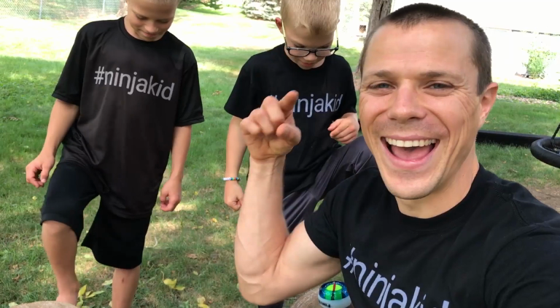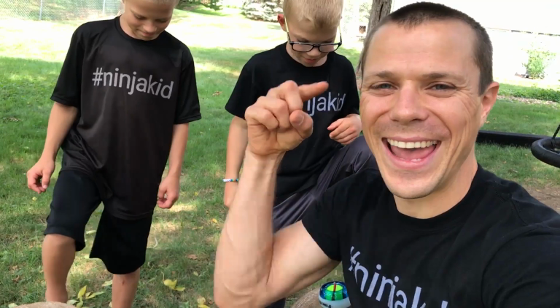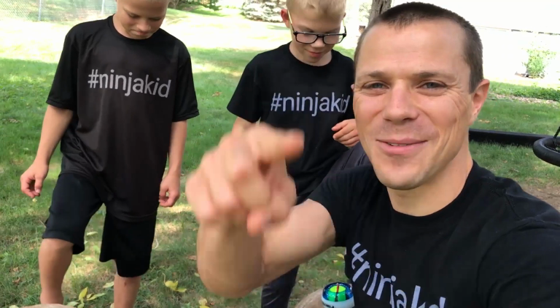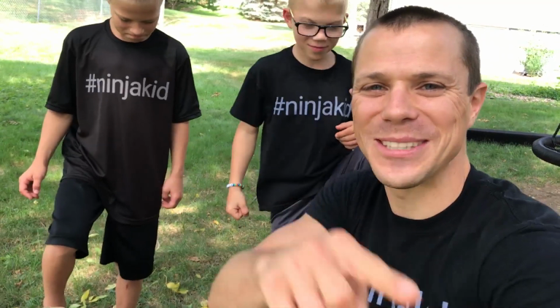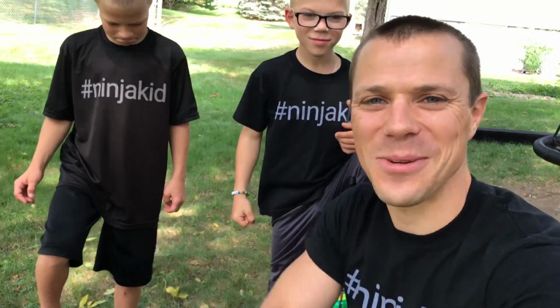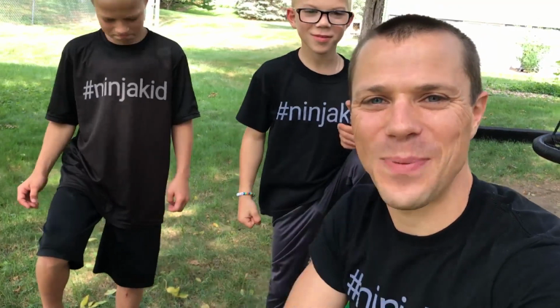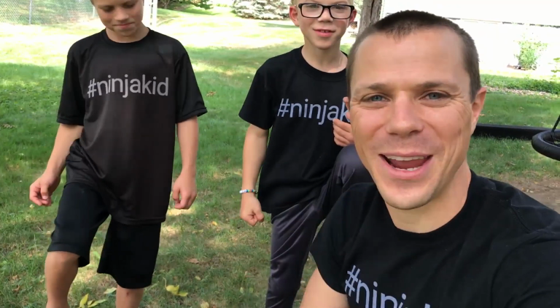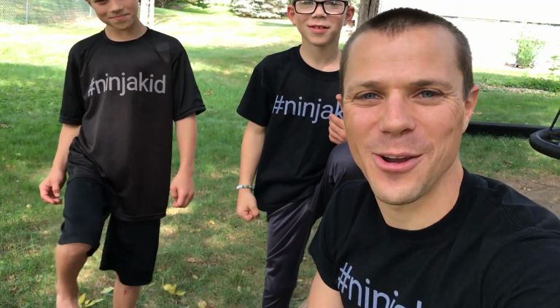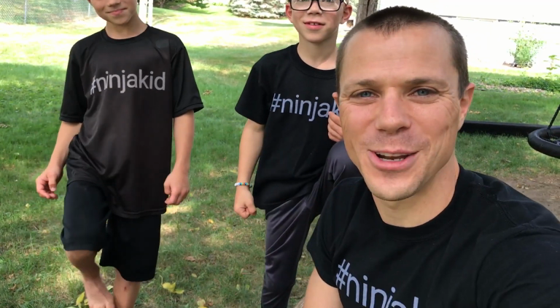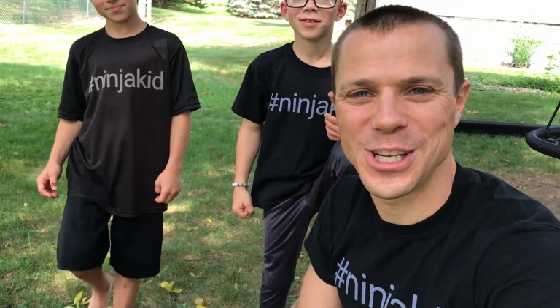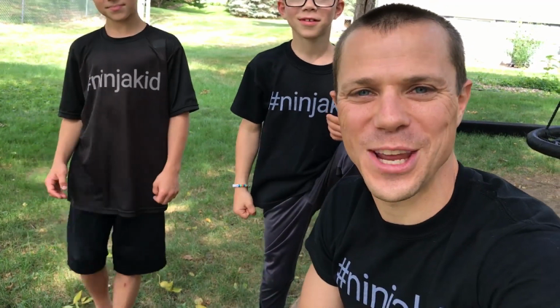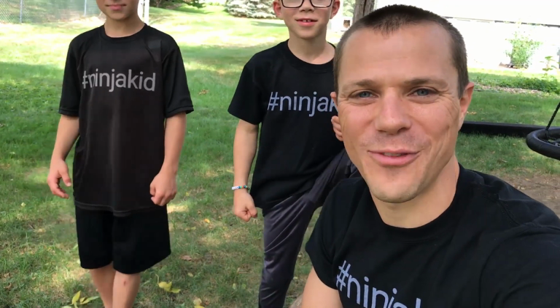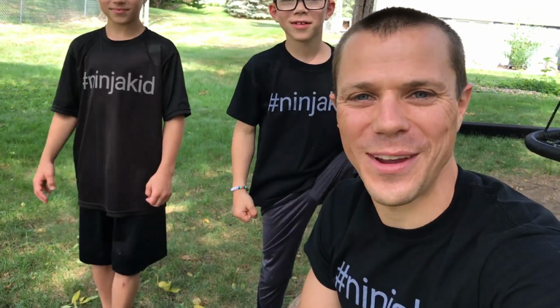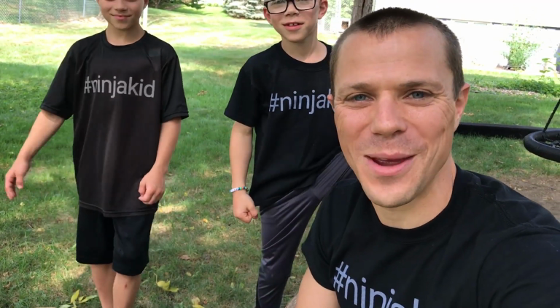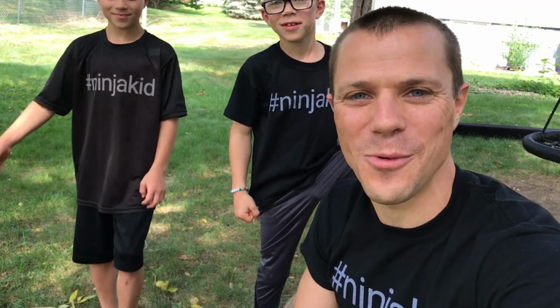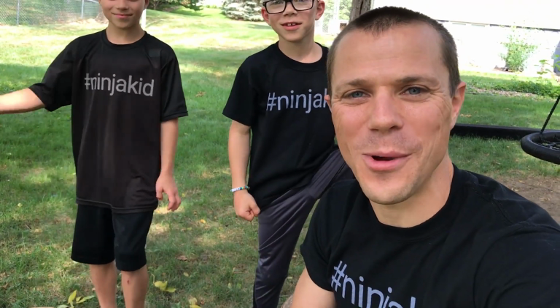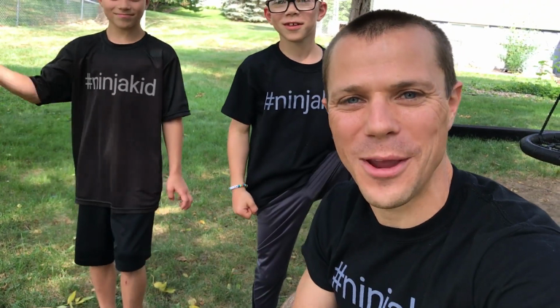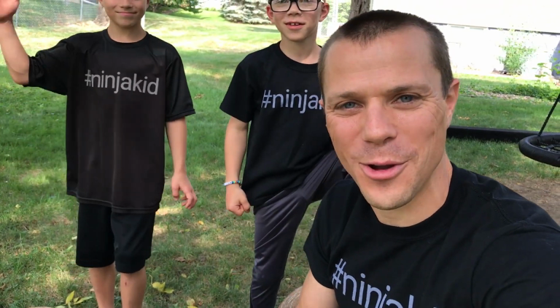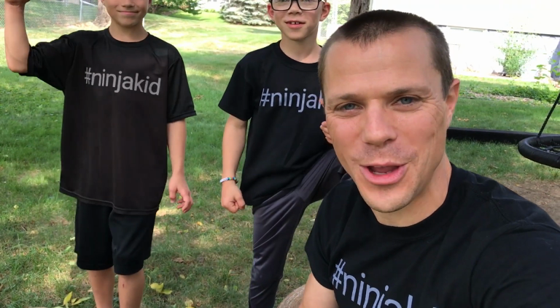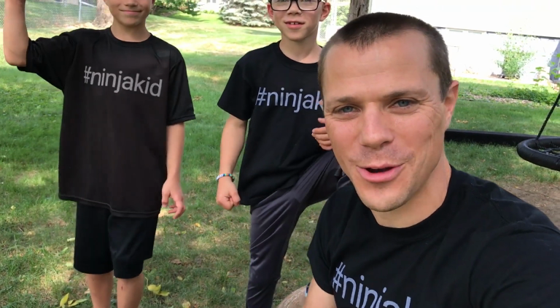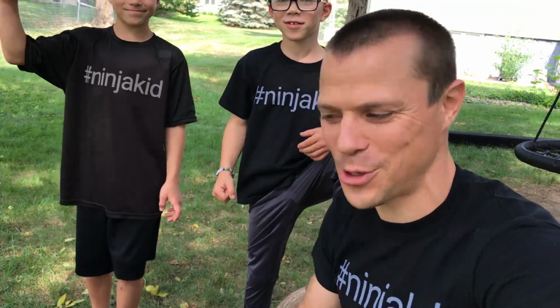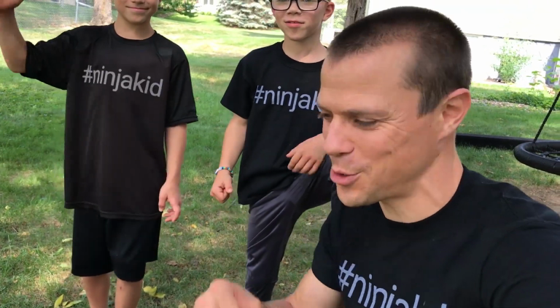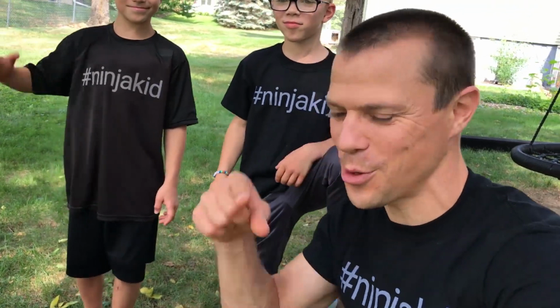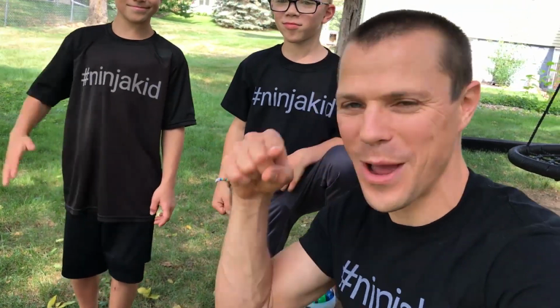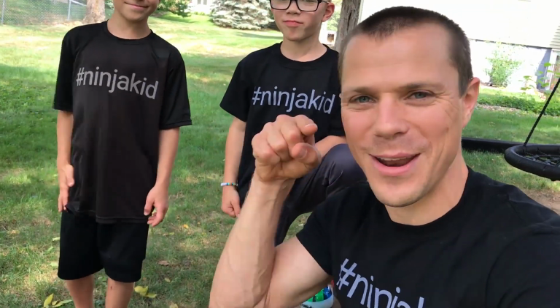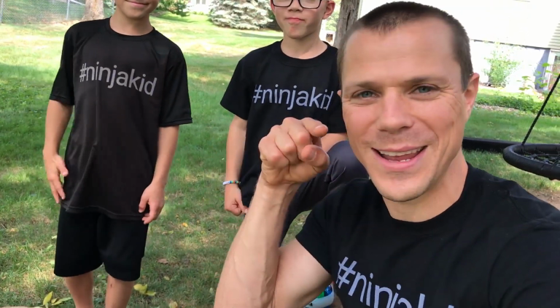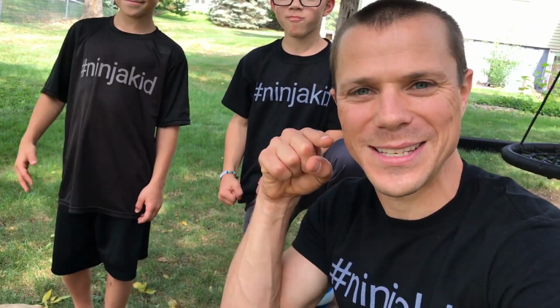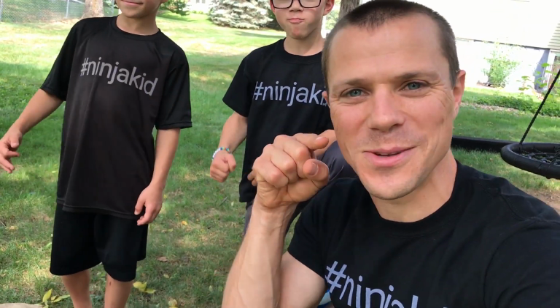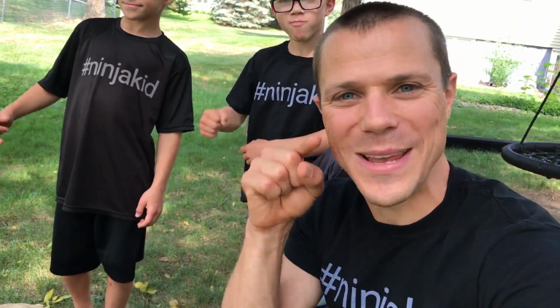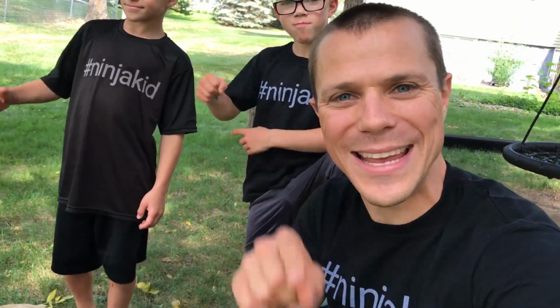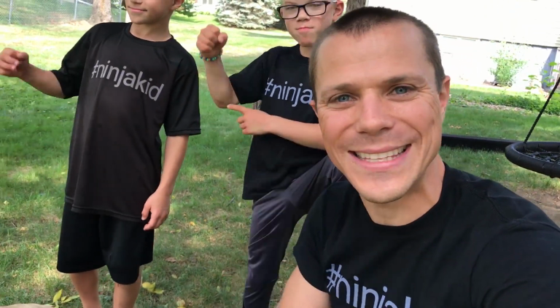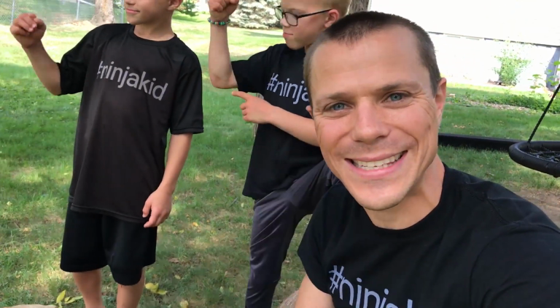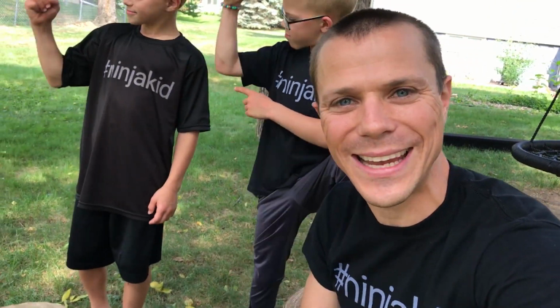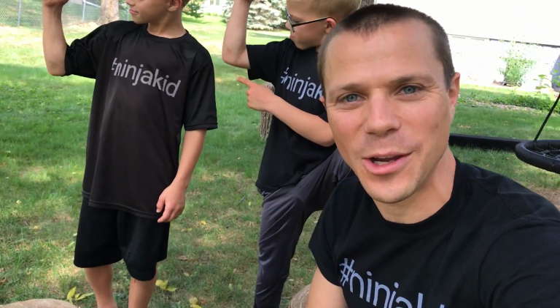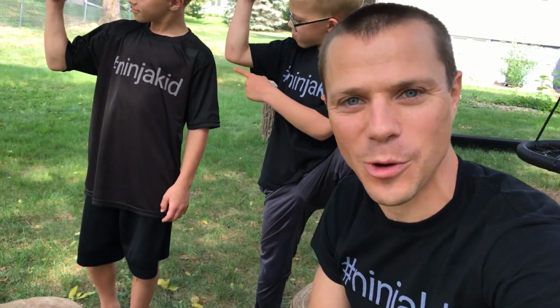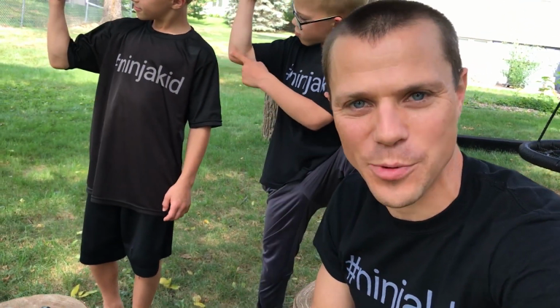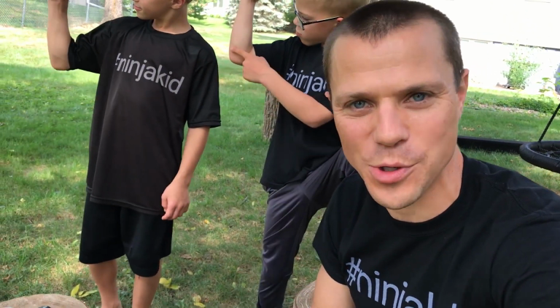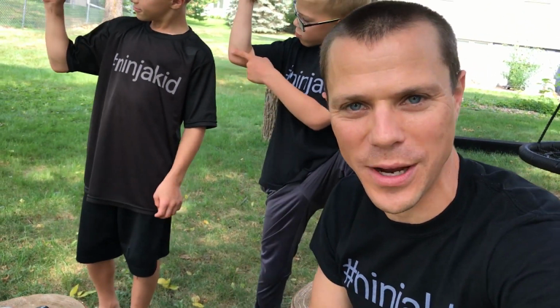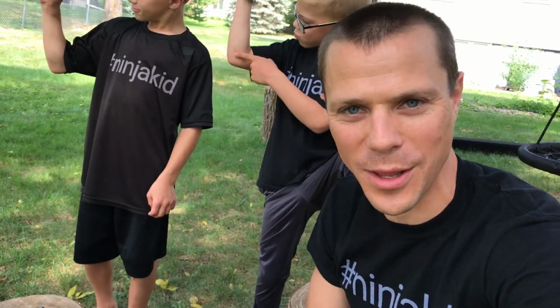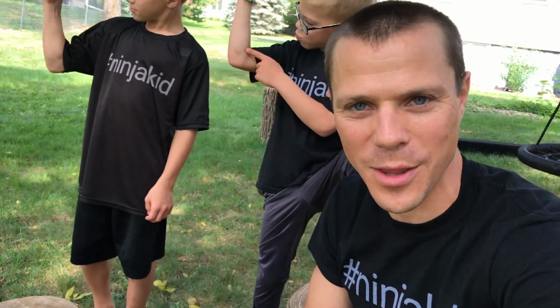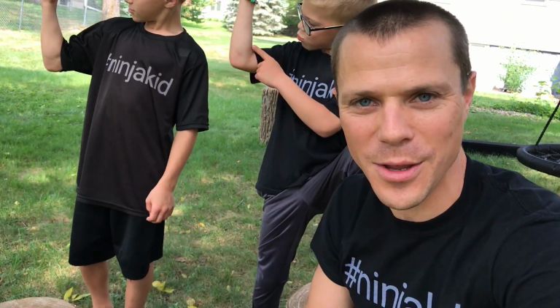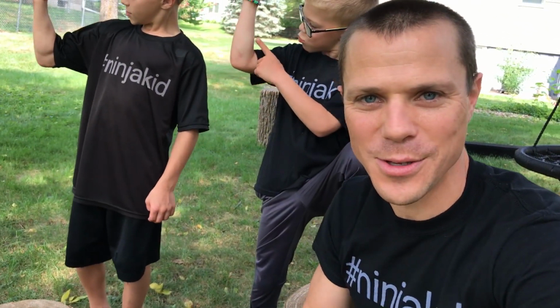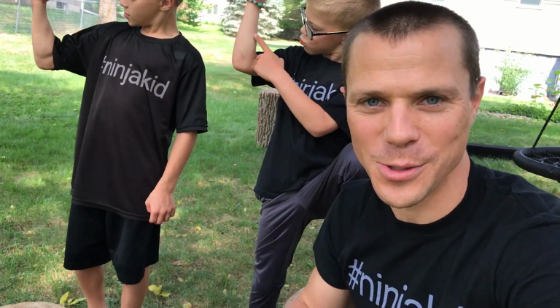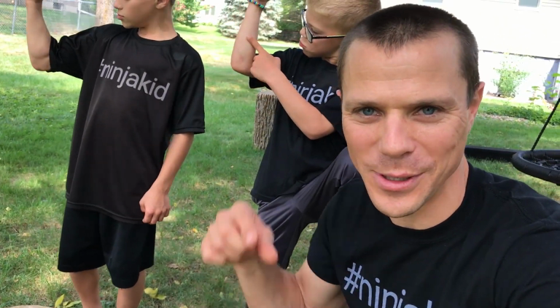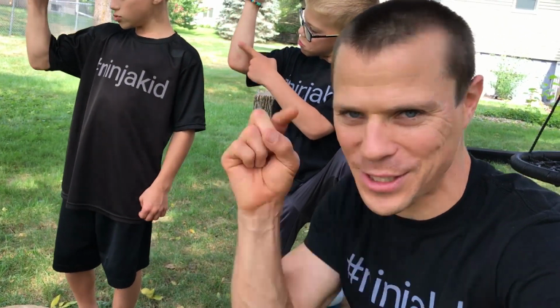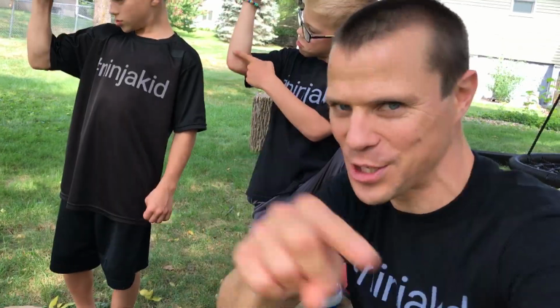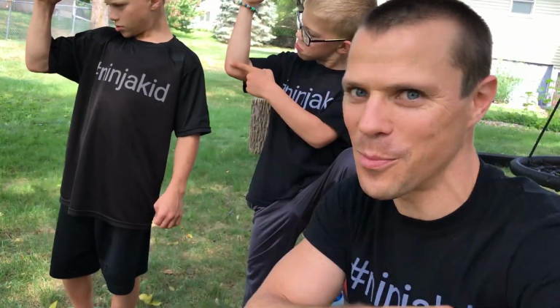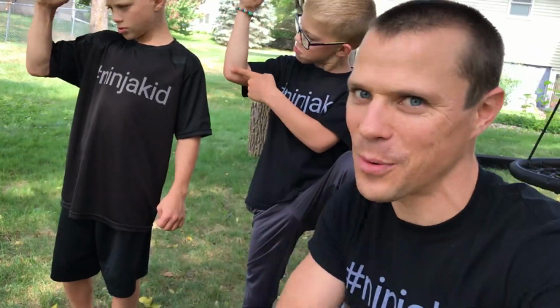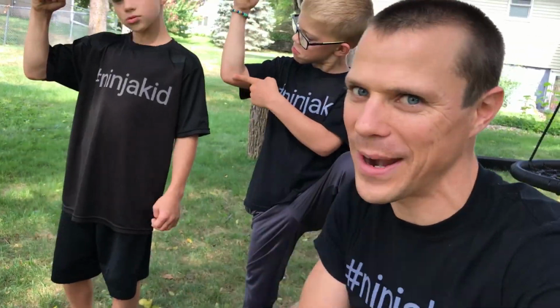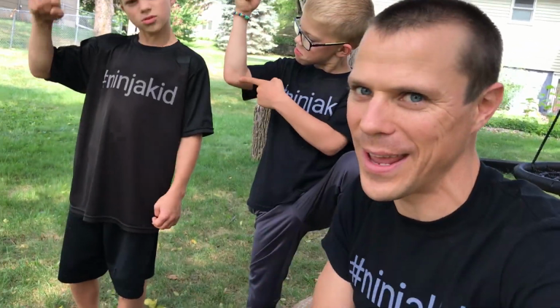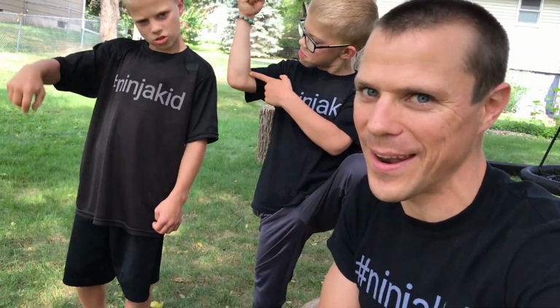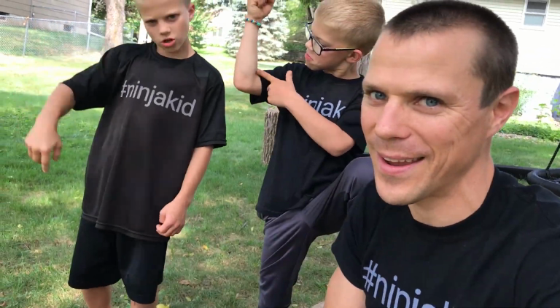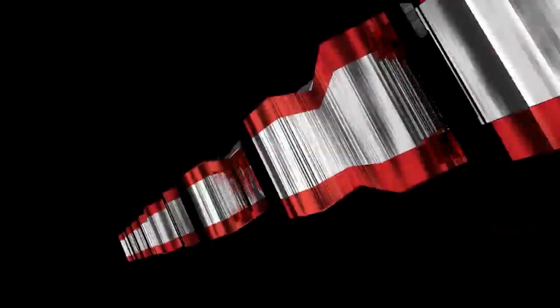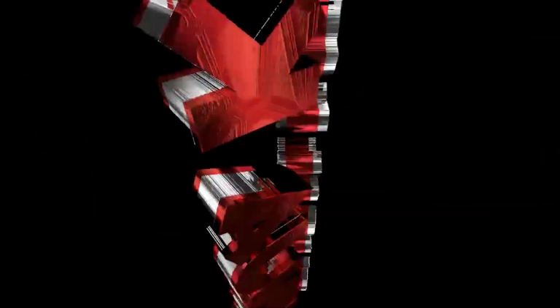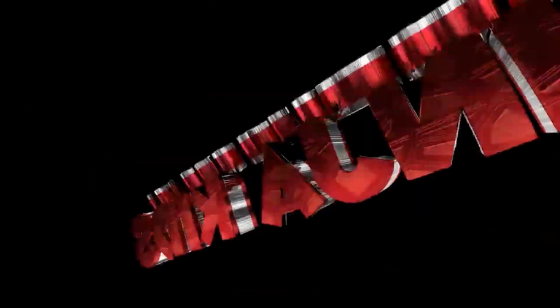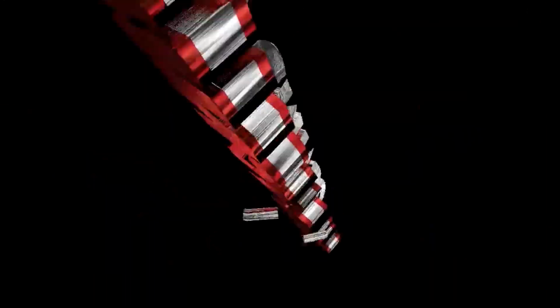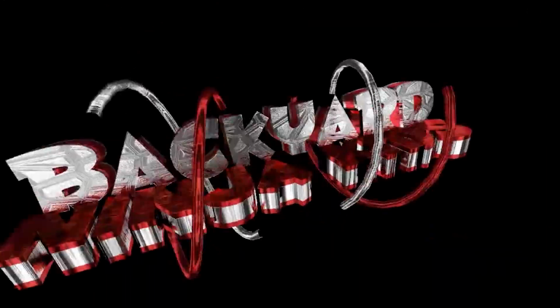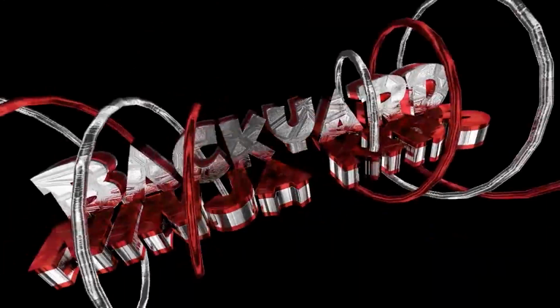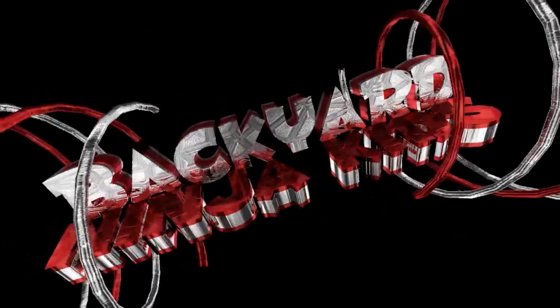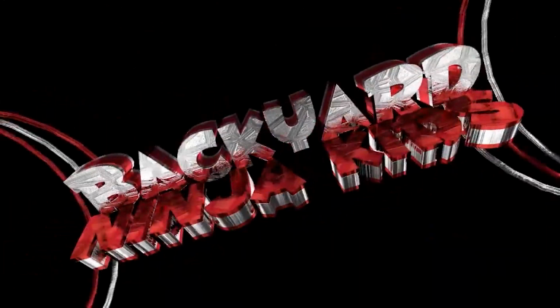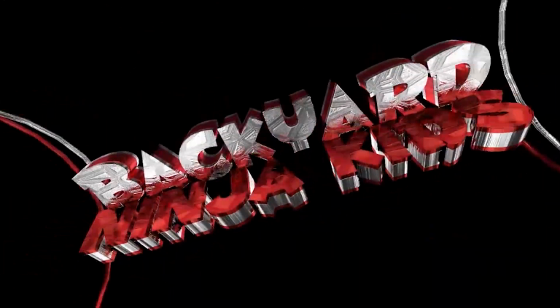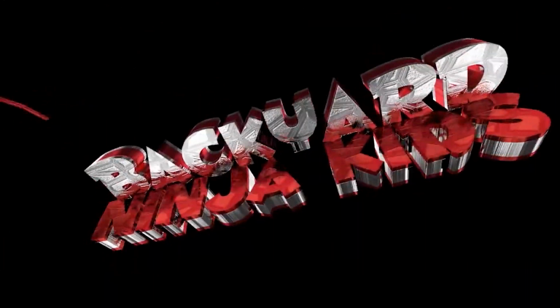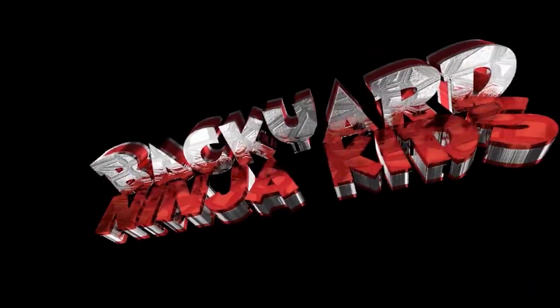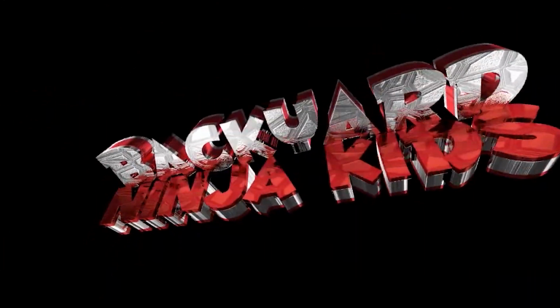Hey, what's up Backyard Ninja Kid fam! We are here to show you how to get some insane grip strength. So let's jump right in. Backyard Ninja Kid!